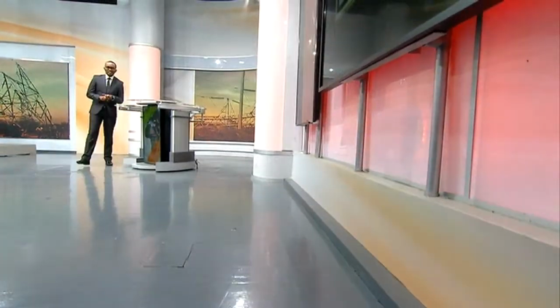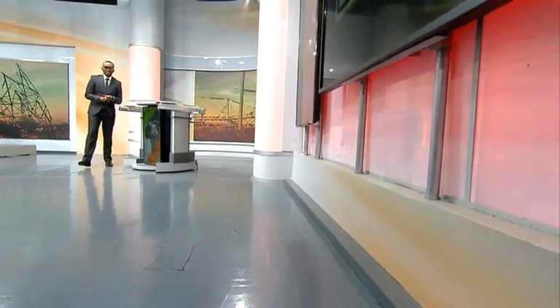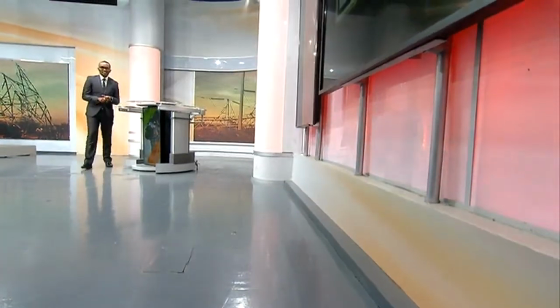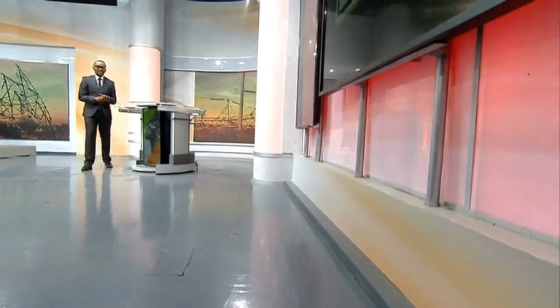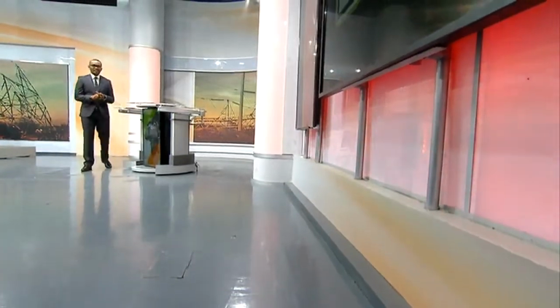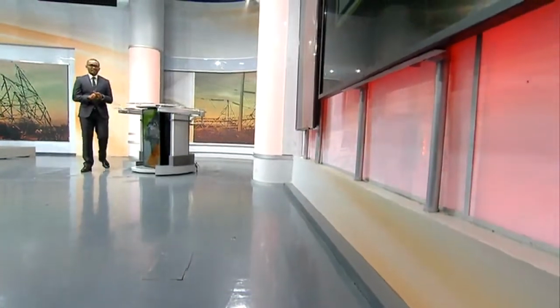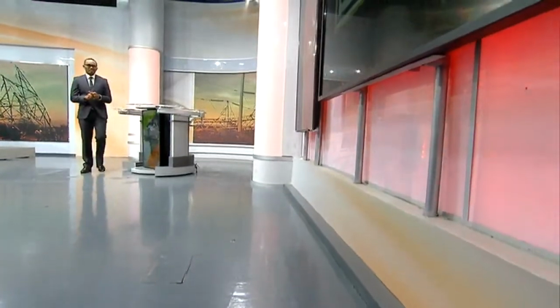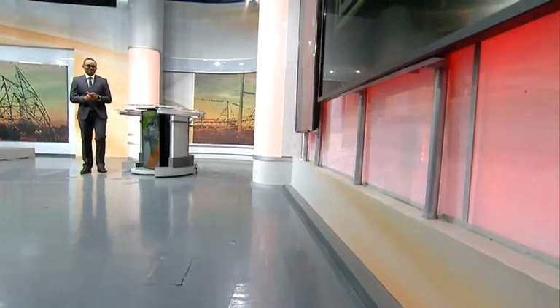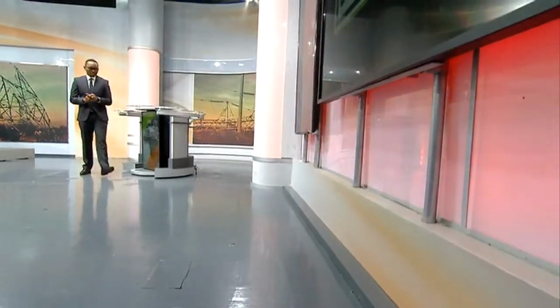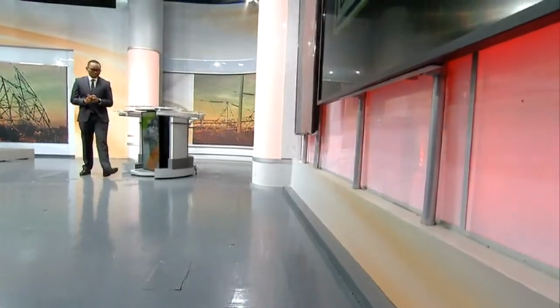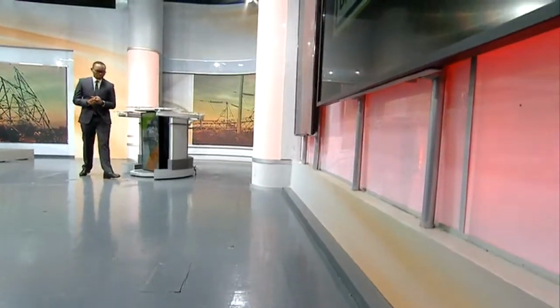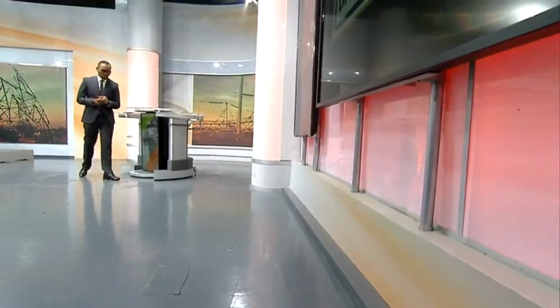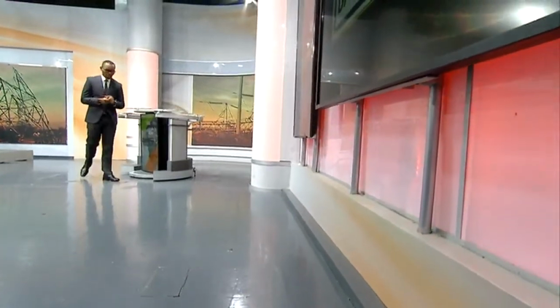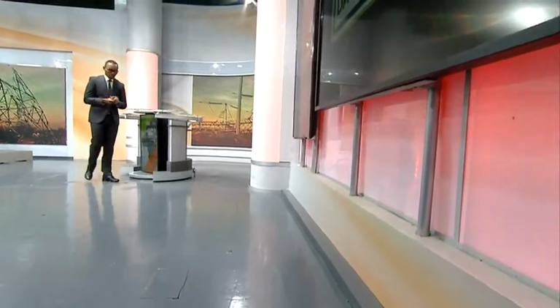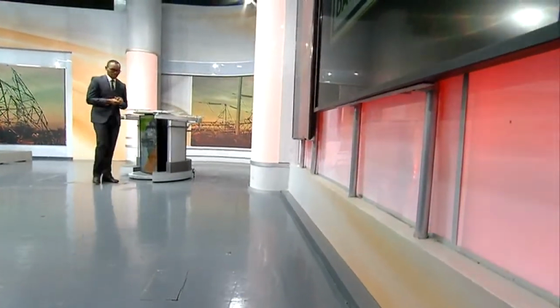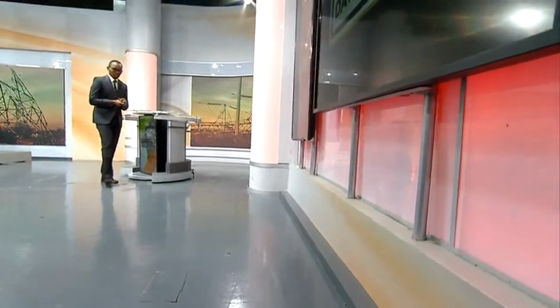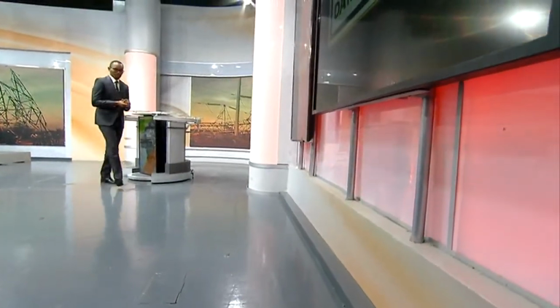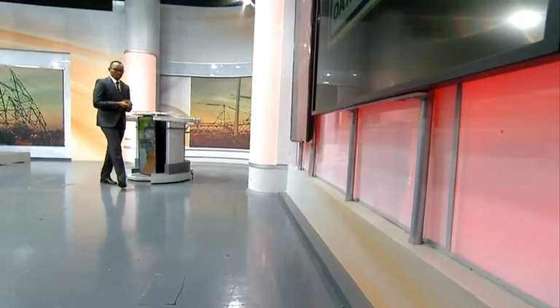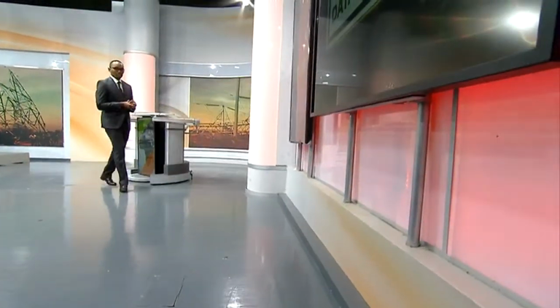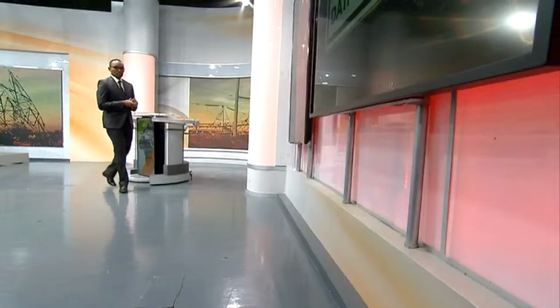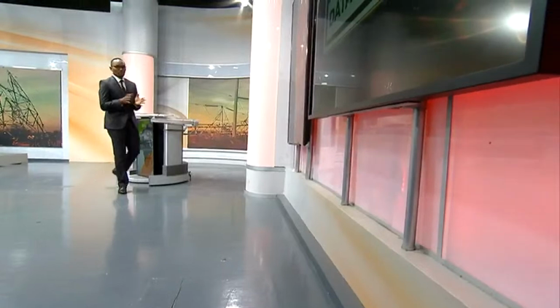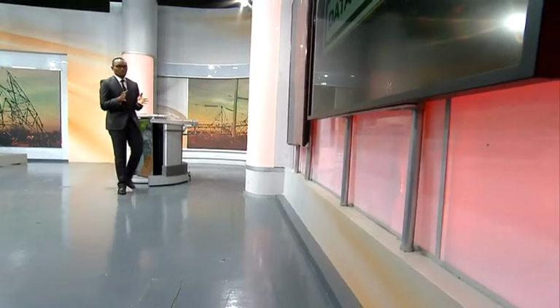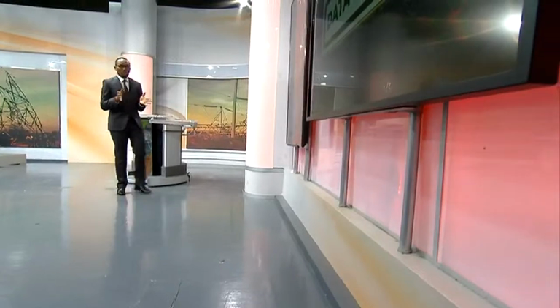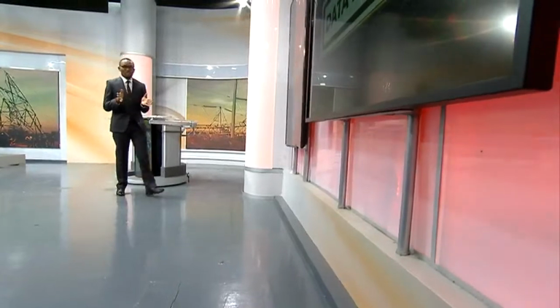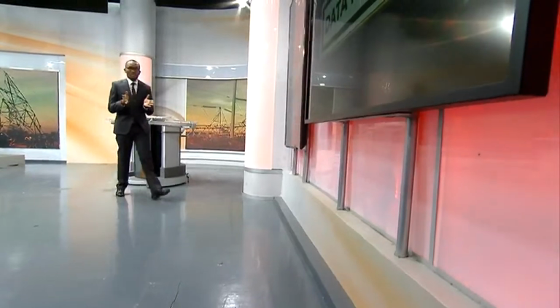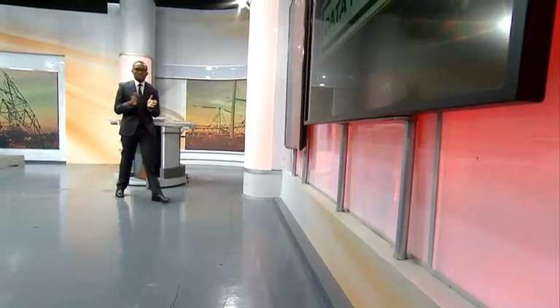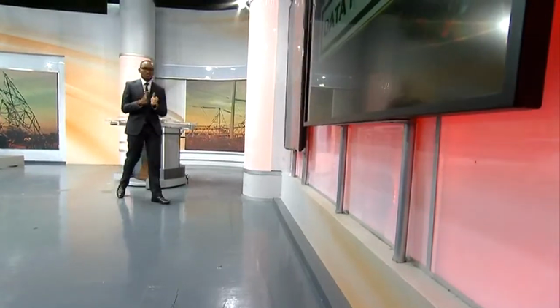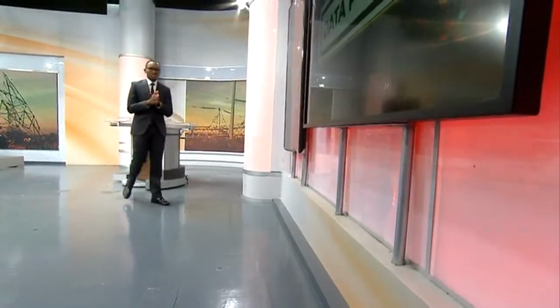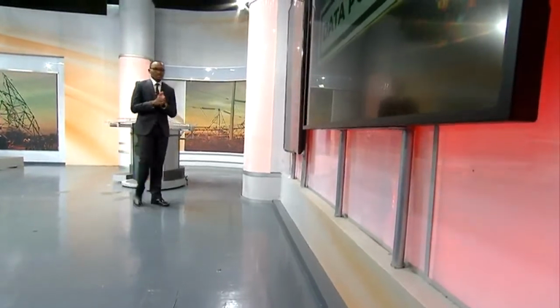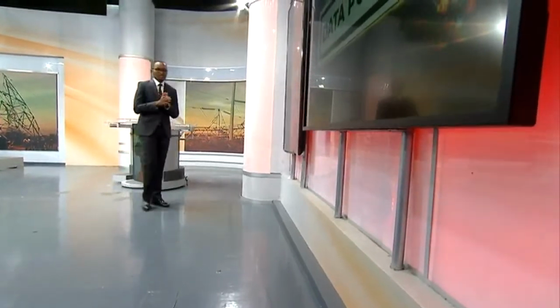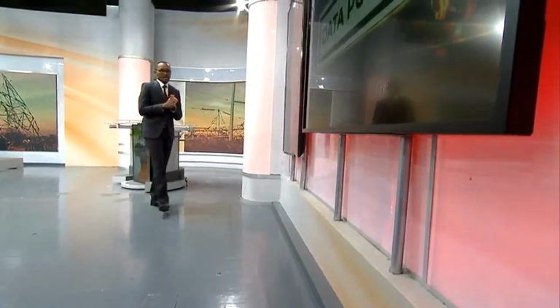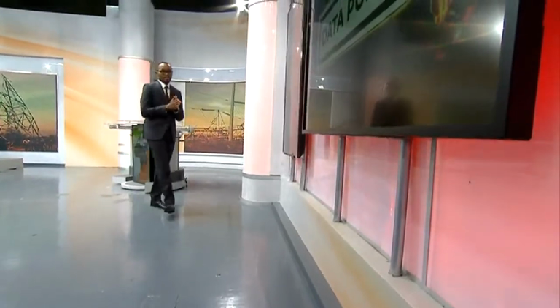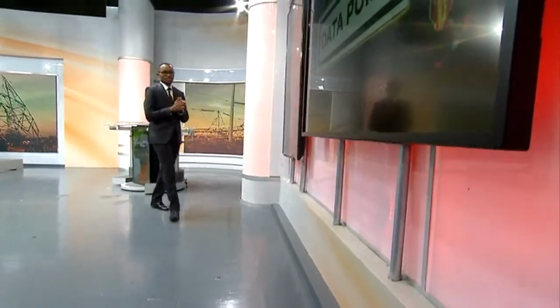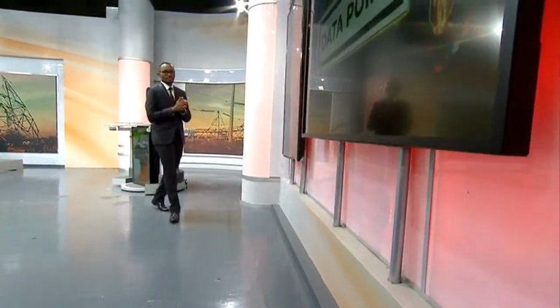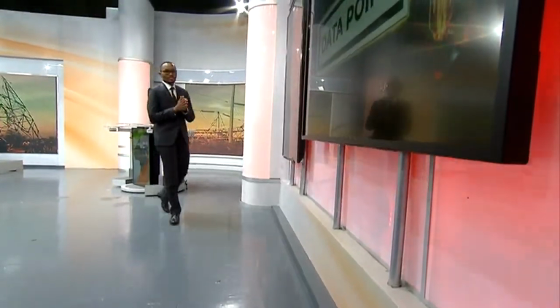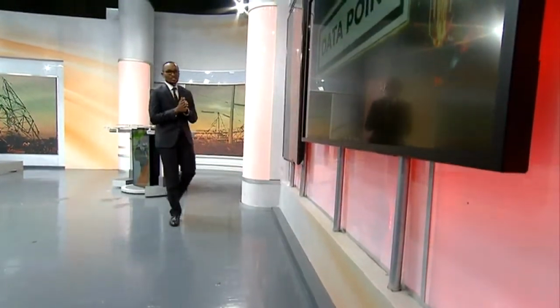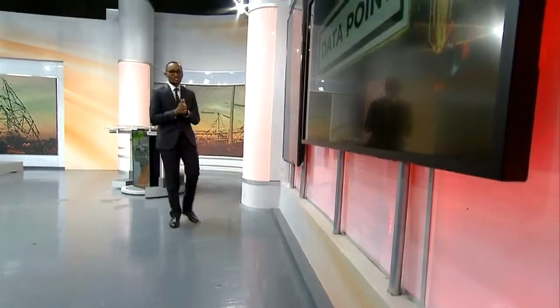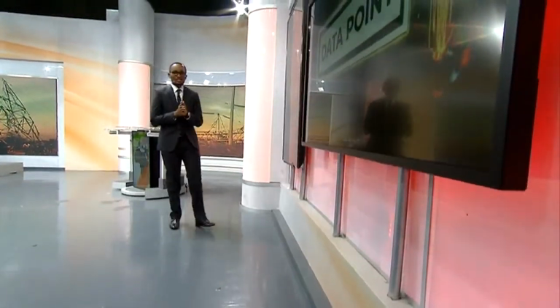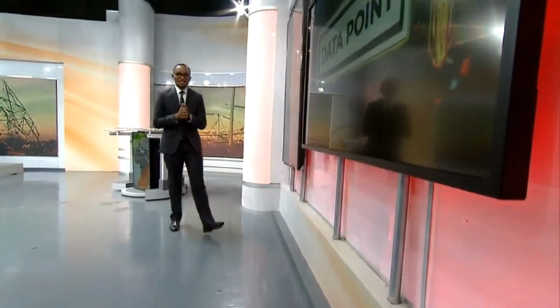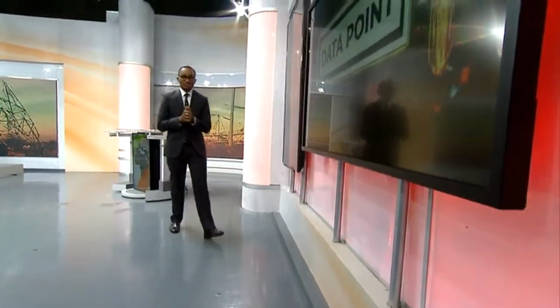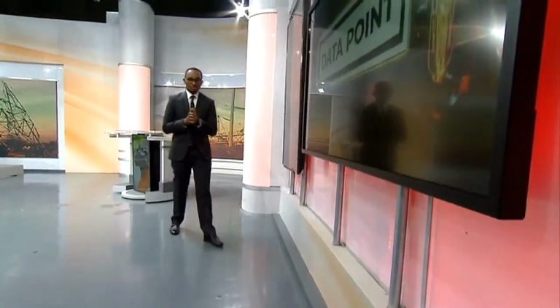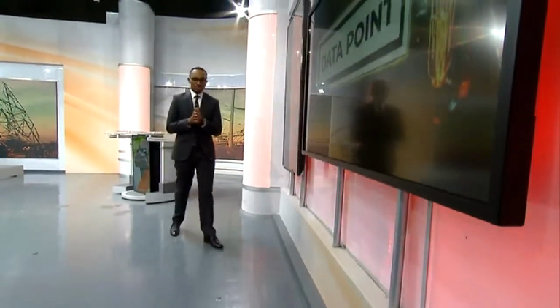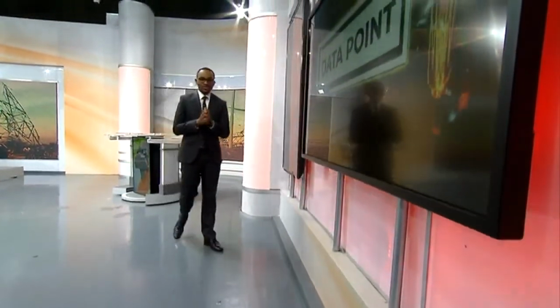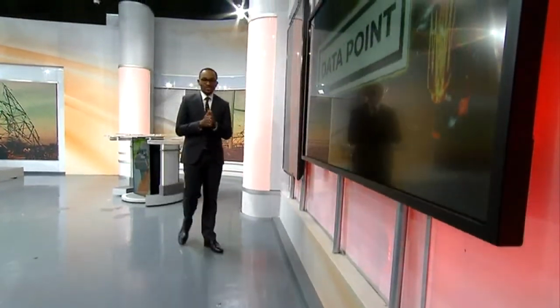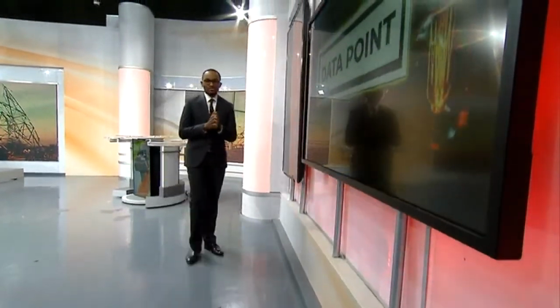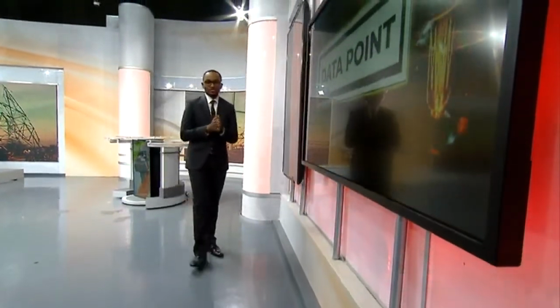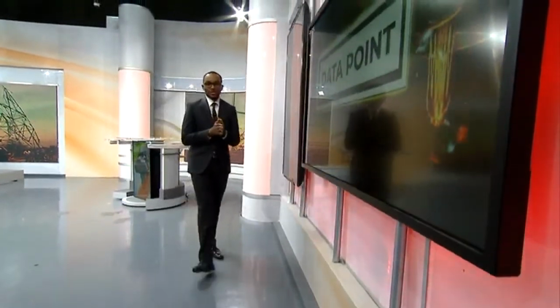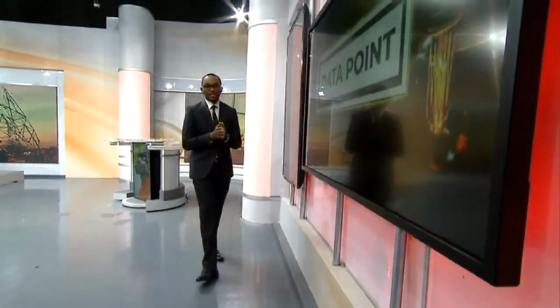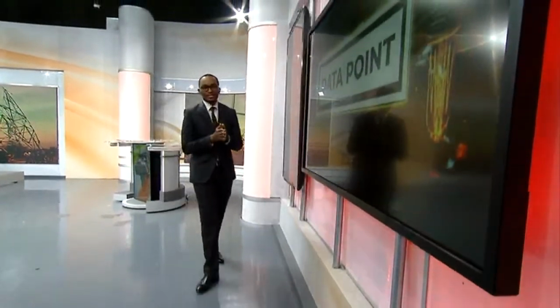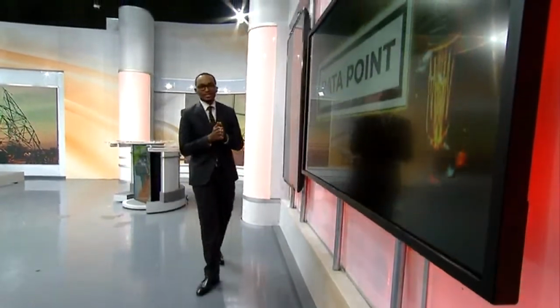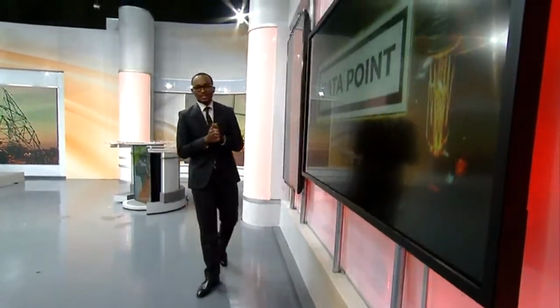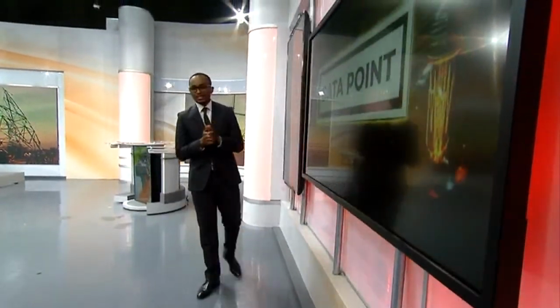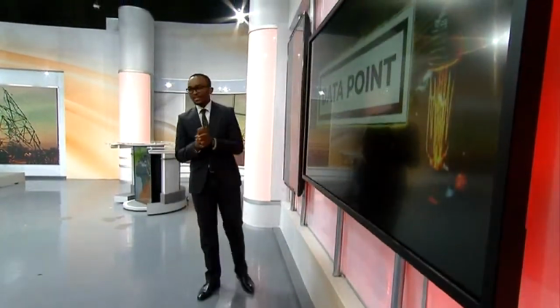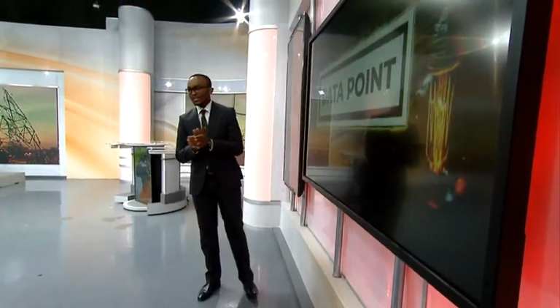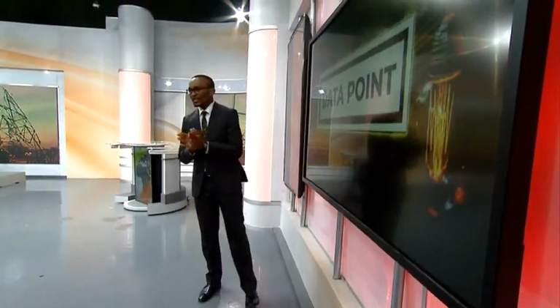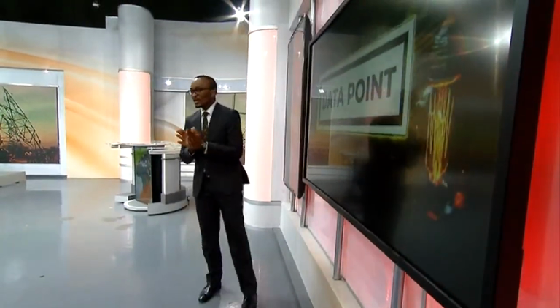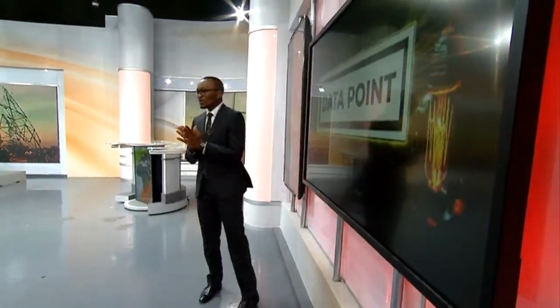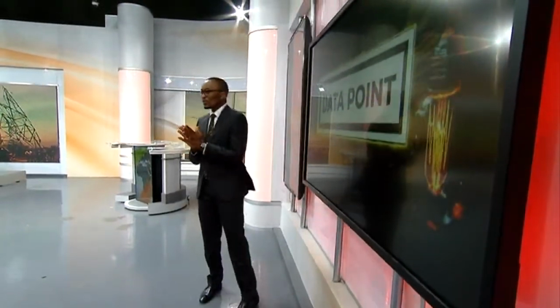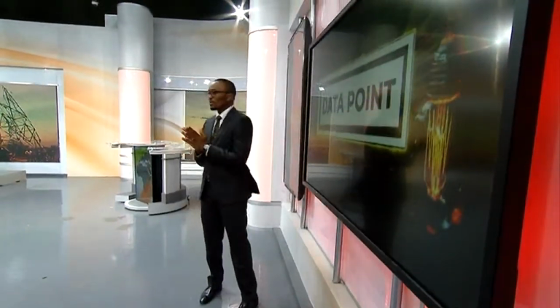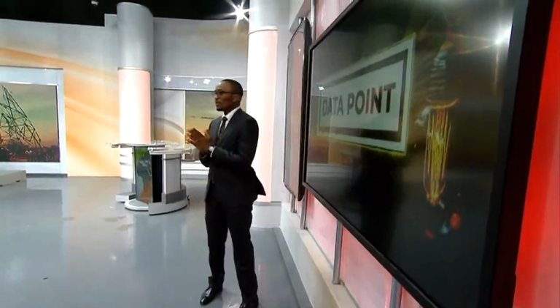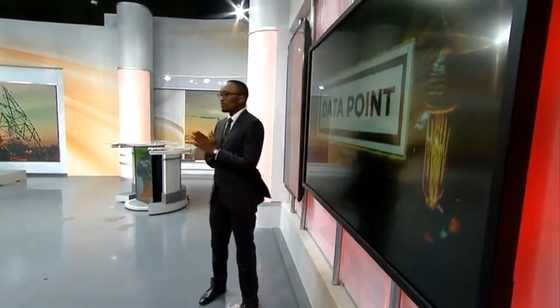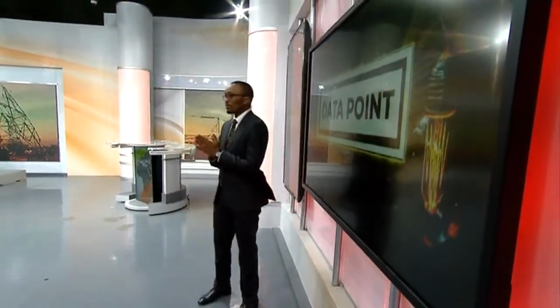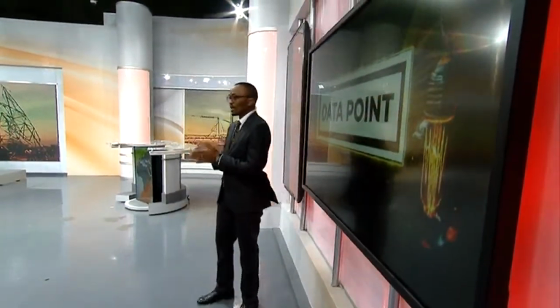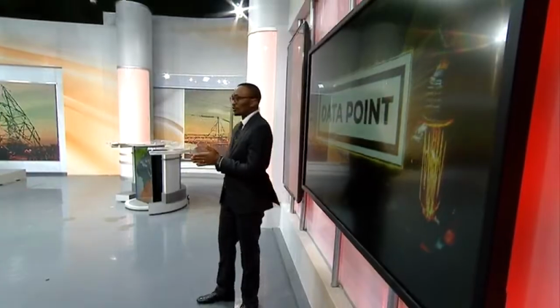It's now time for Data Point. You recall that there was something that happened towards the end of last week, that is on Friday and Saturday, with the power blackout.